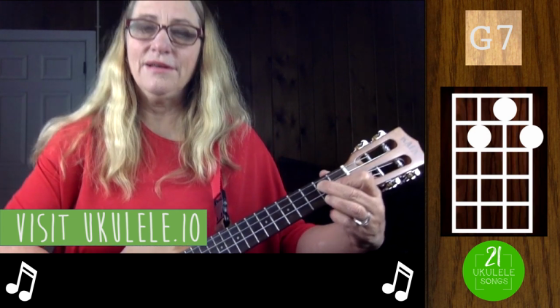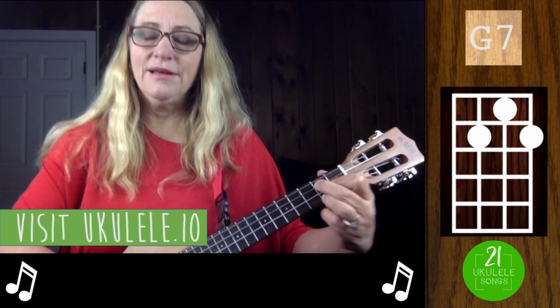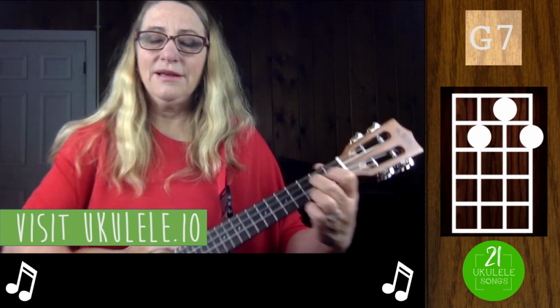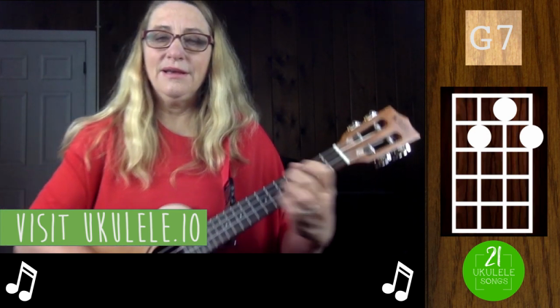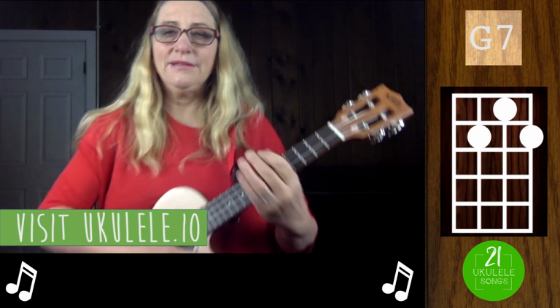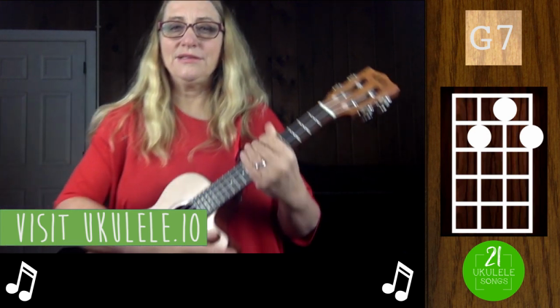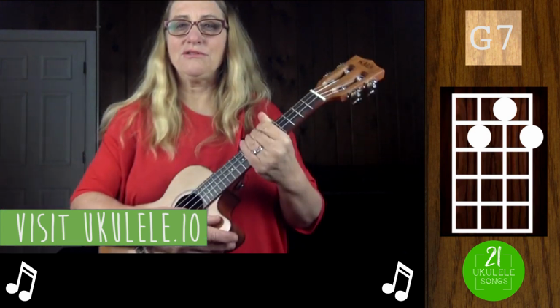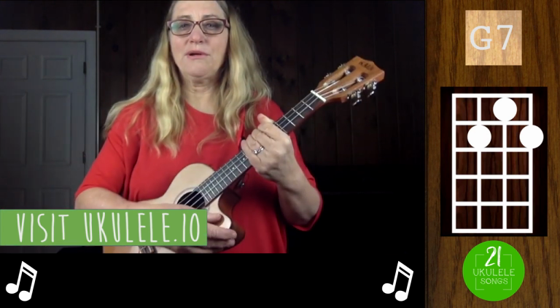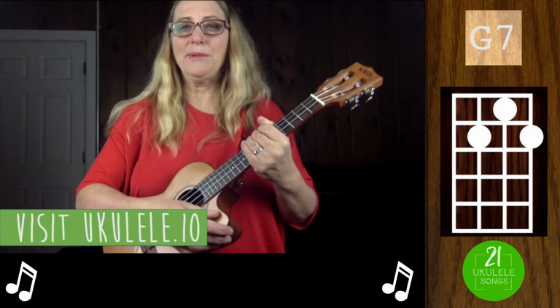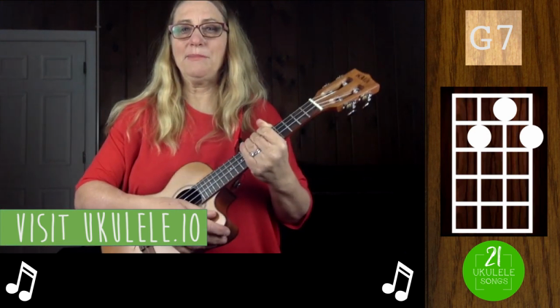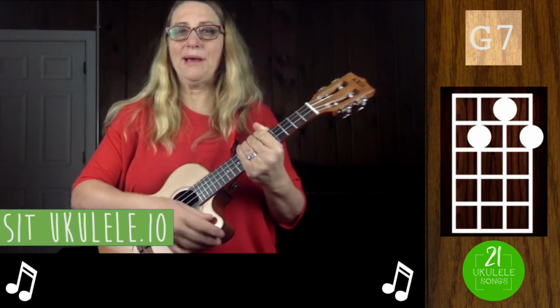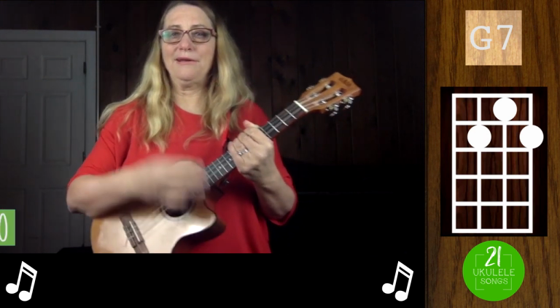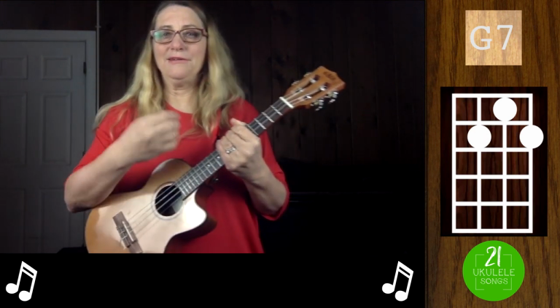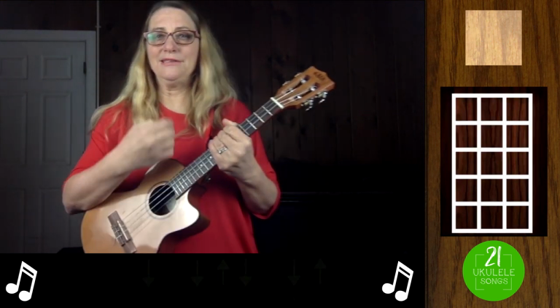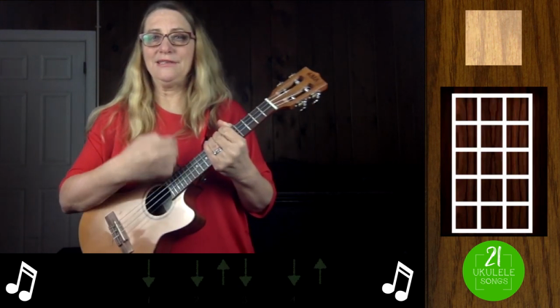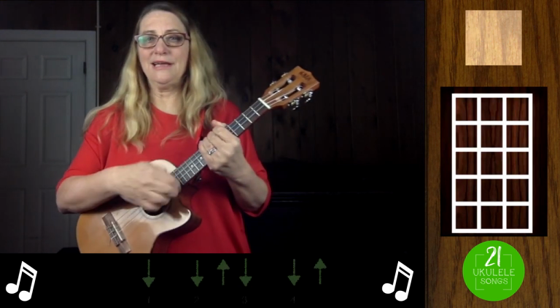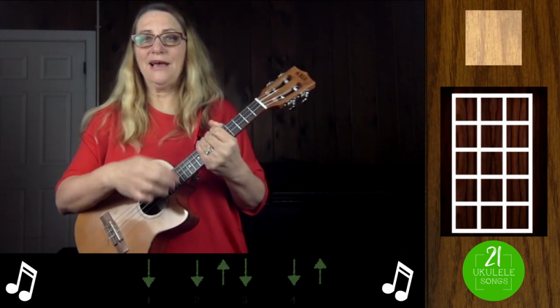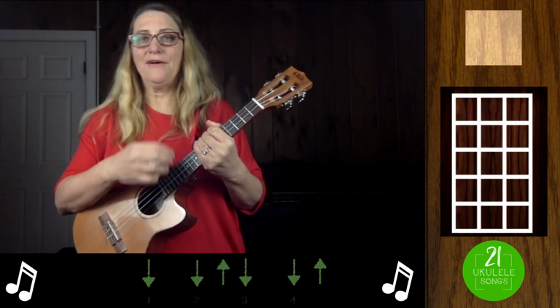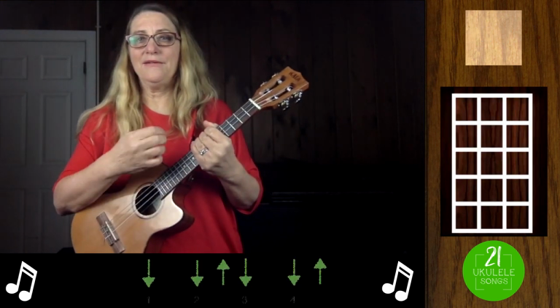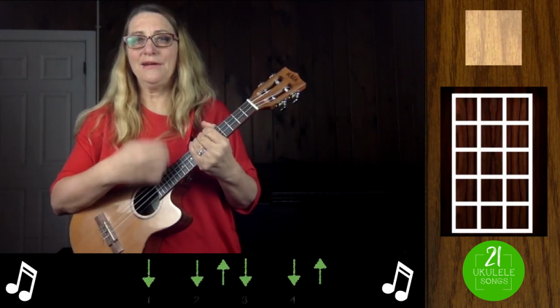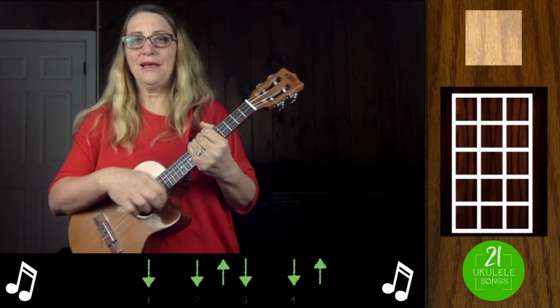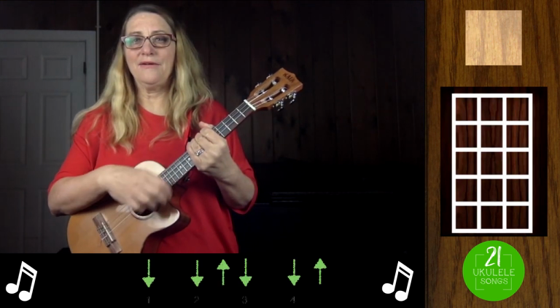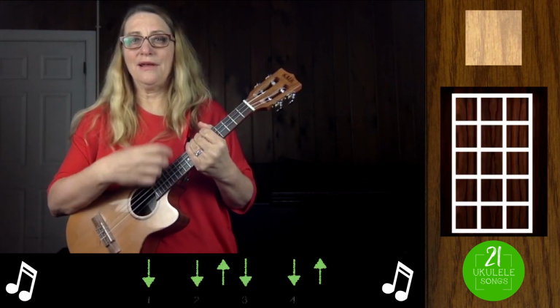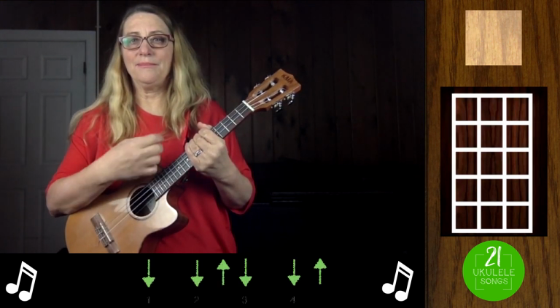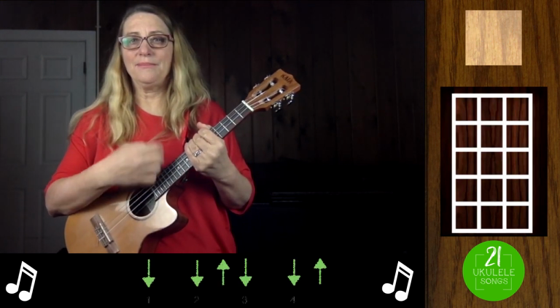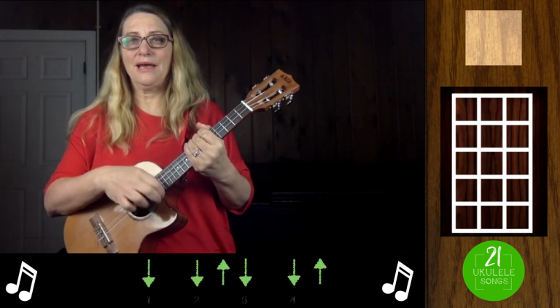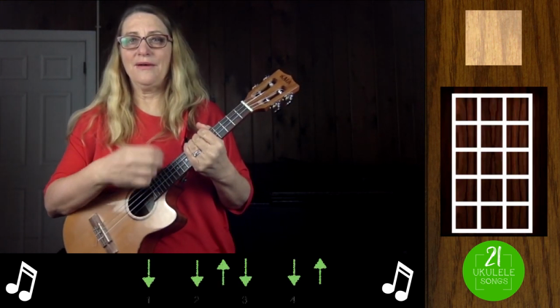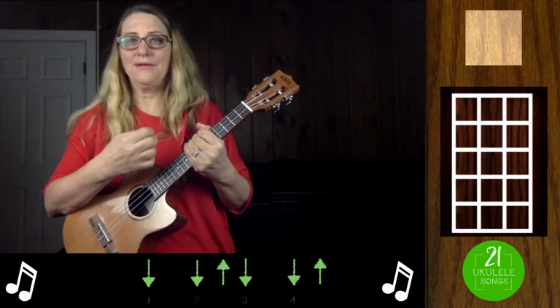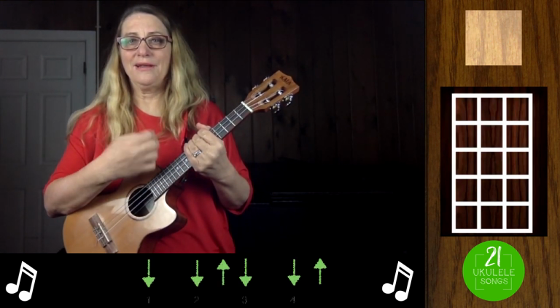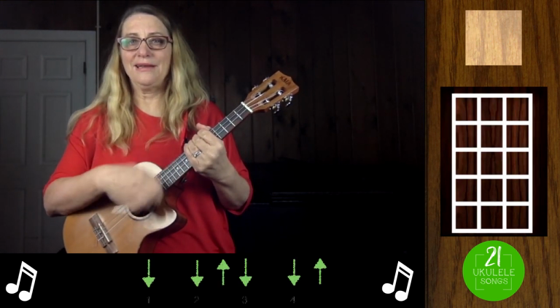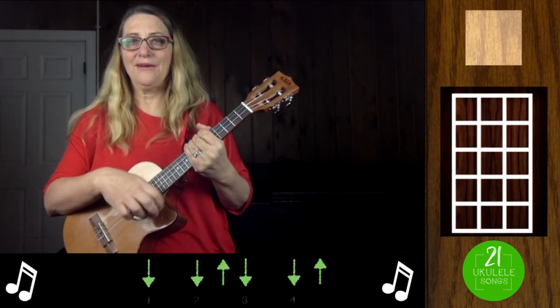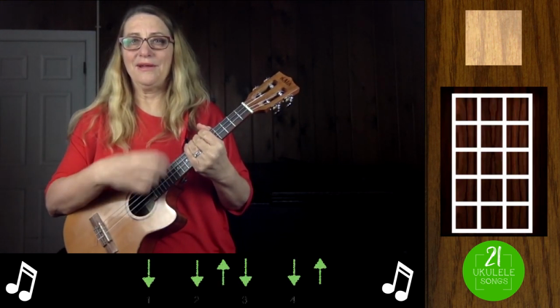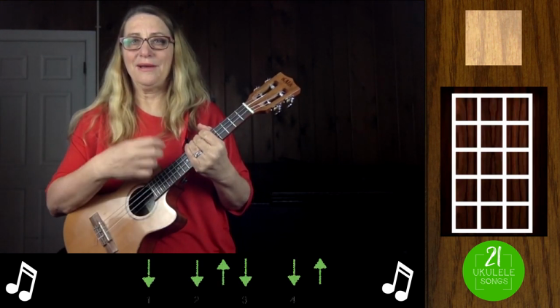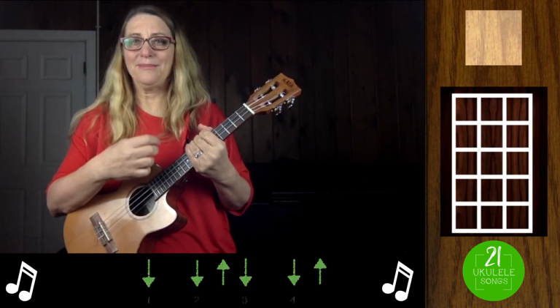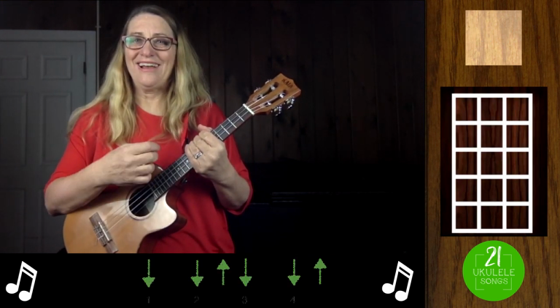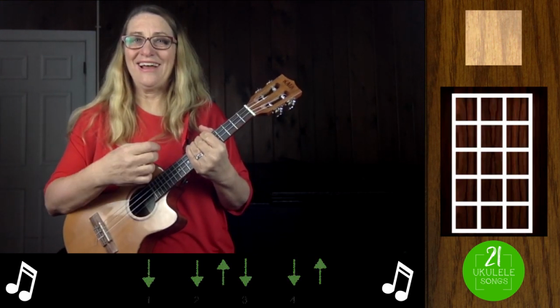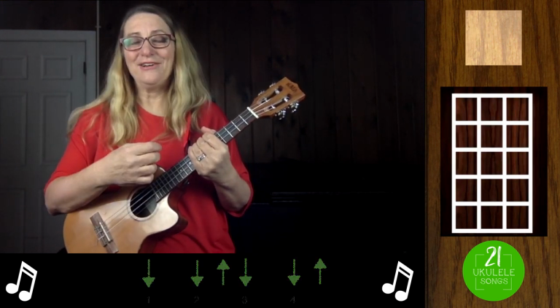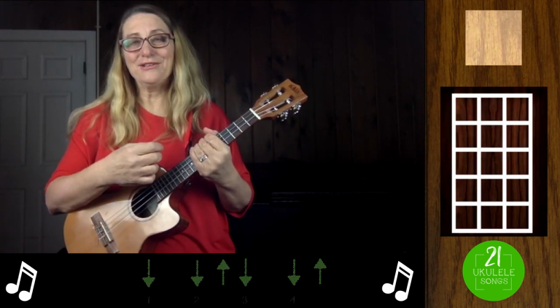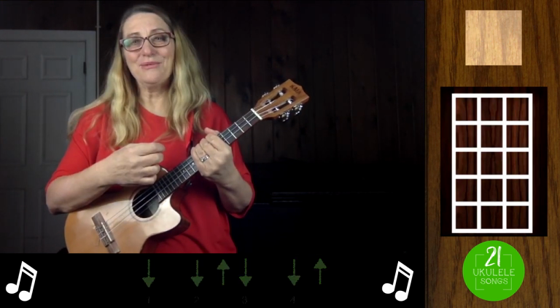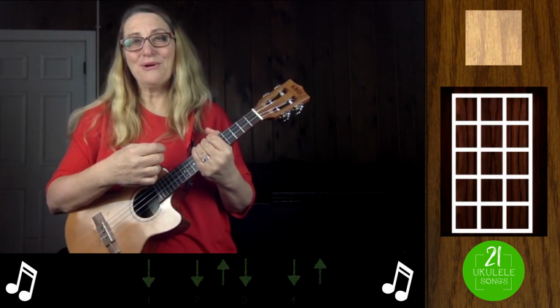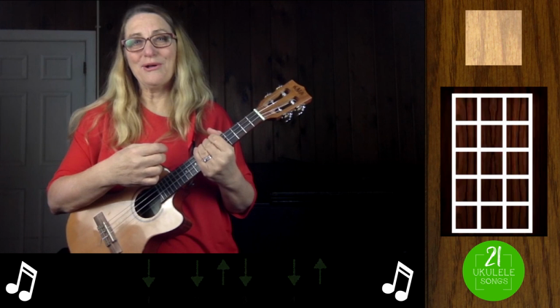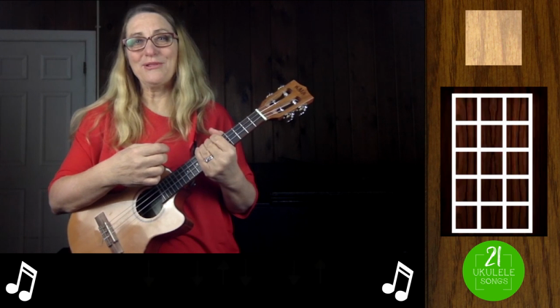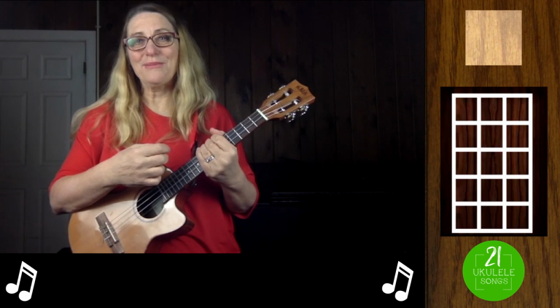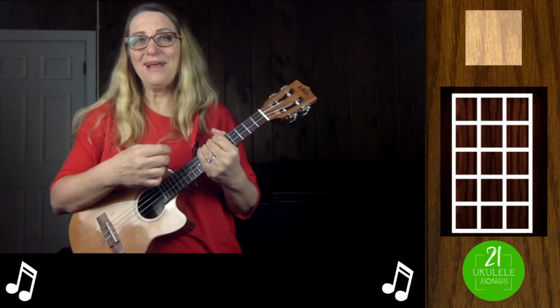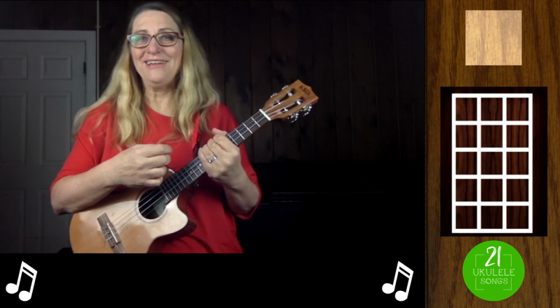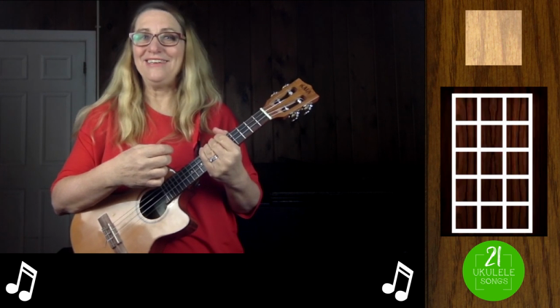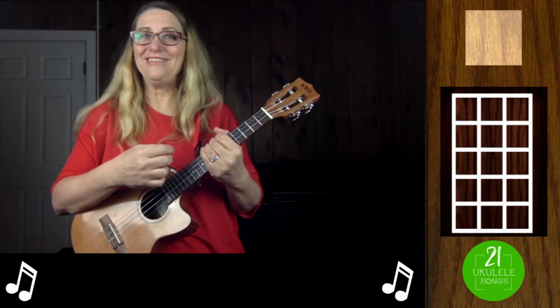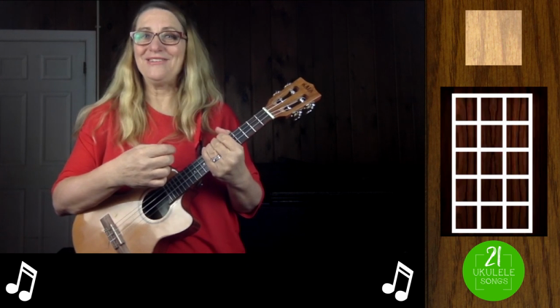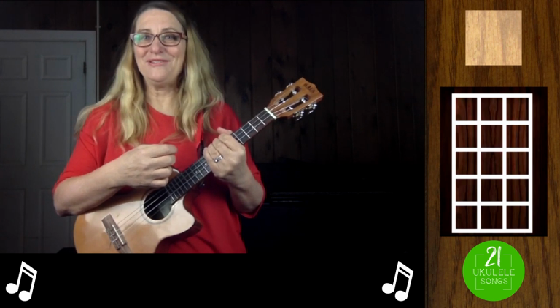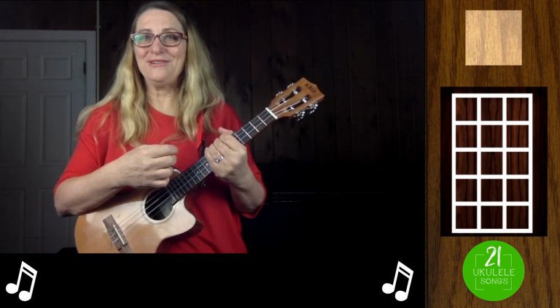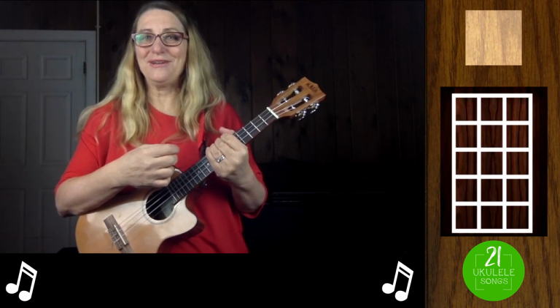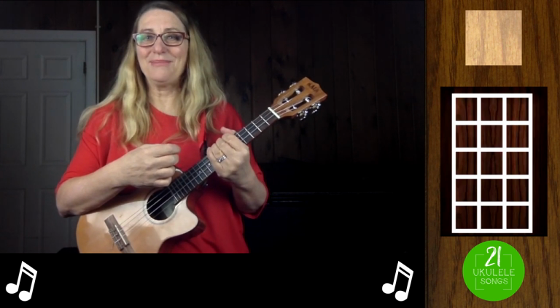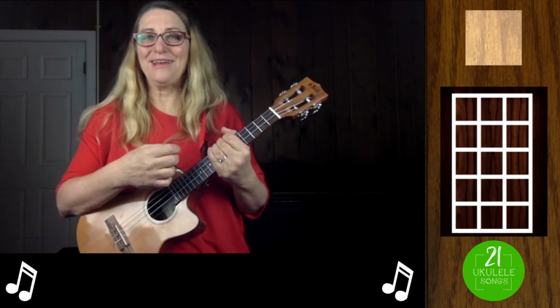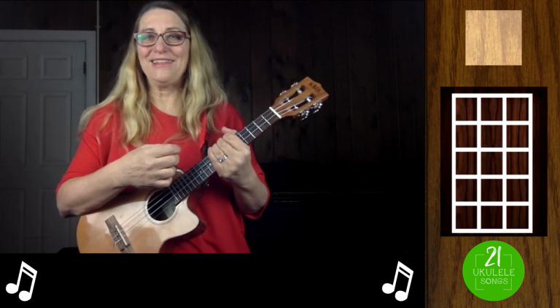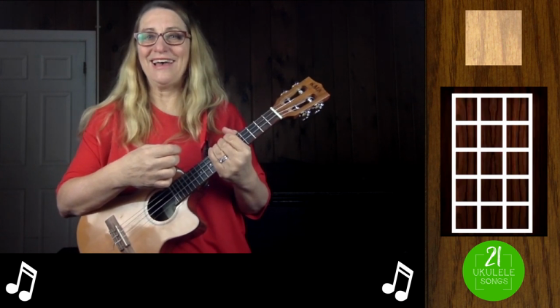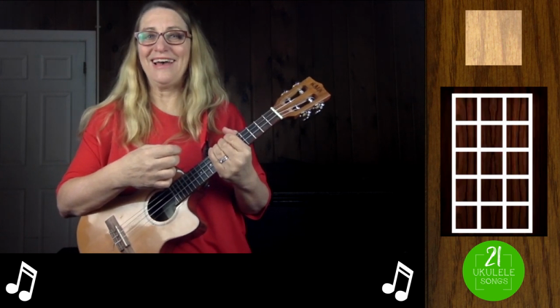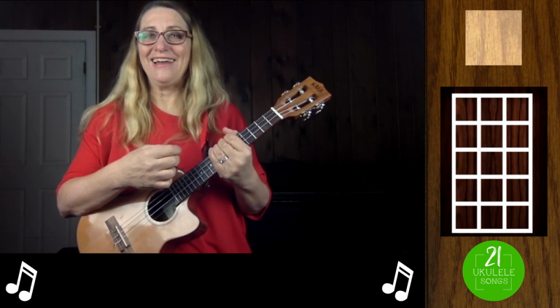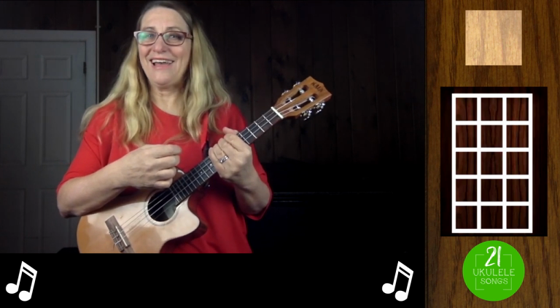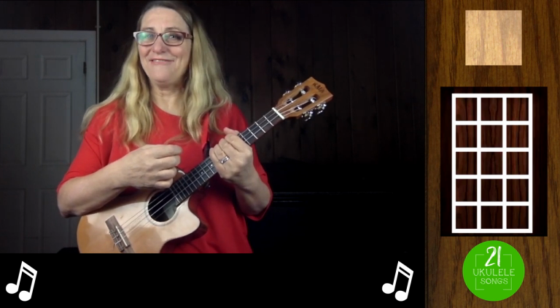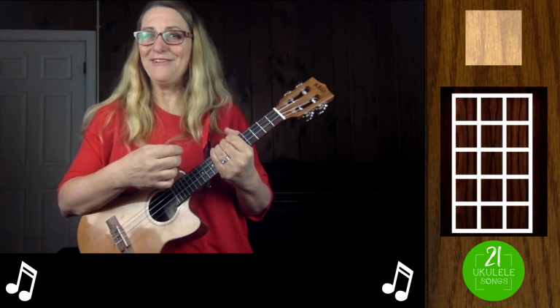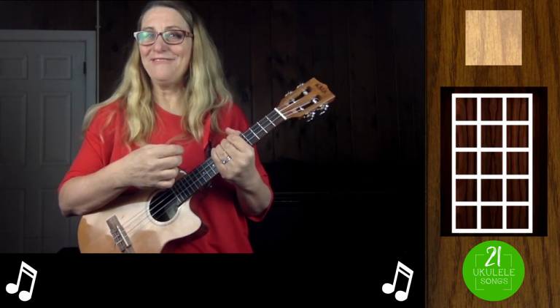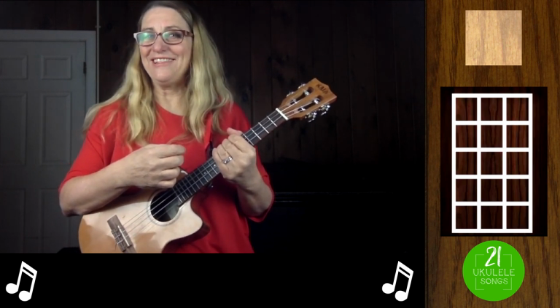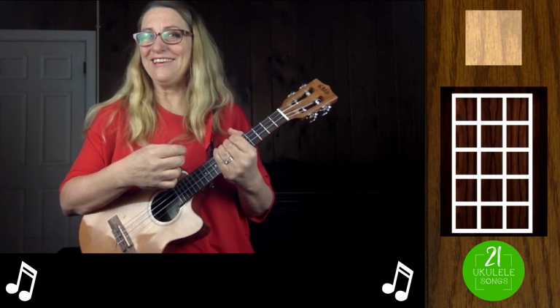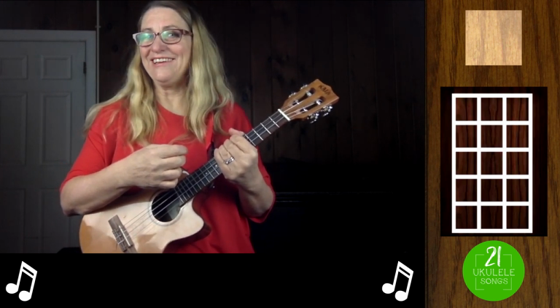The strumming pattern is down, down, up, down, down, up. I also wrote out the melody so you can play that. Have fun with it.